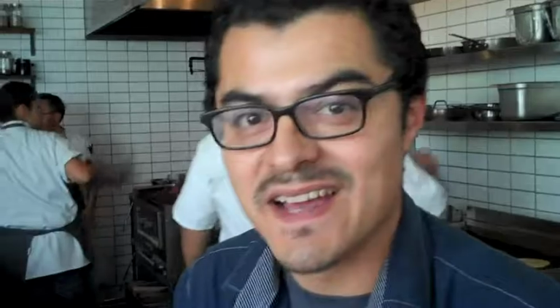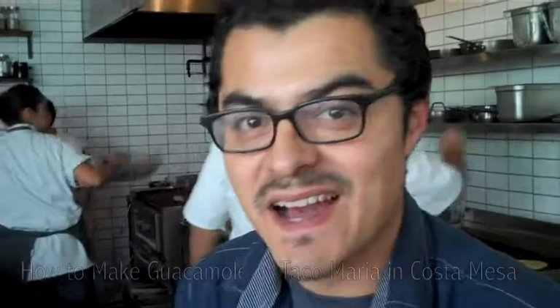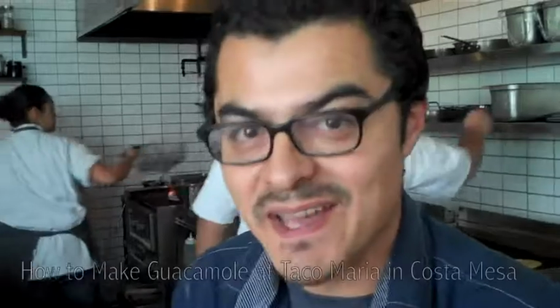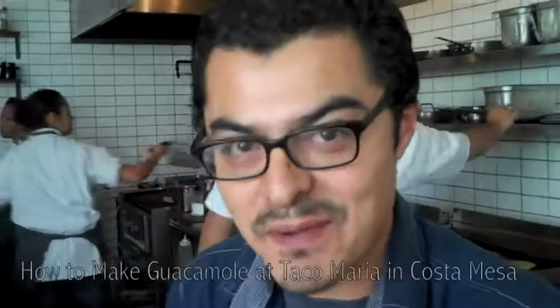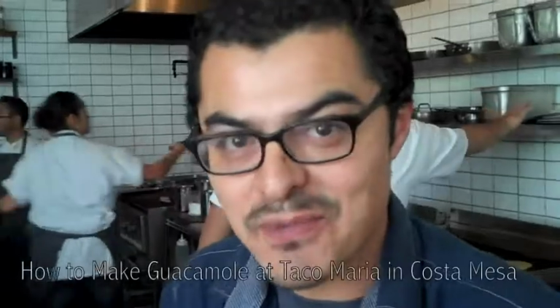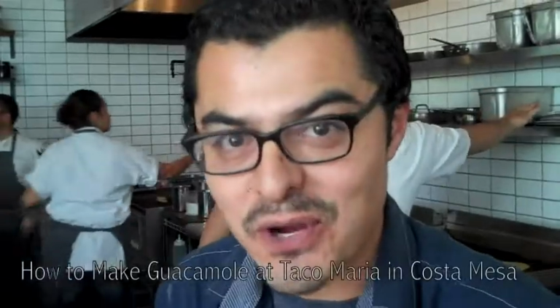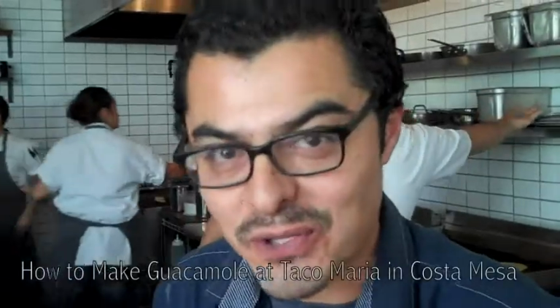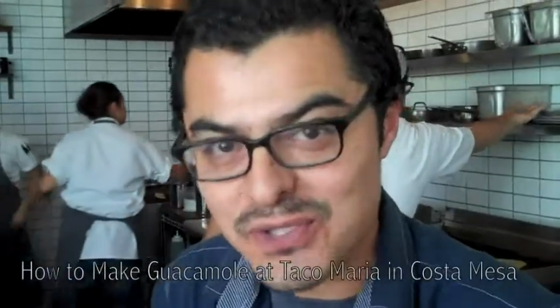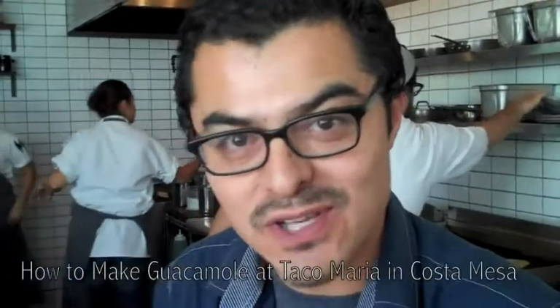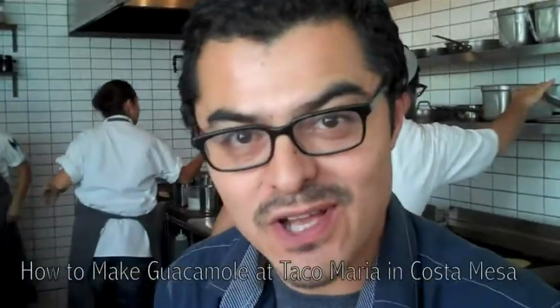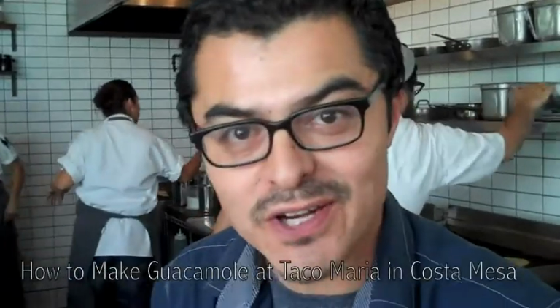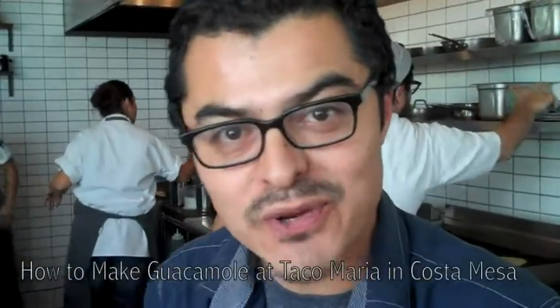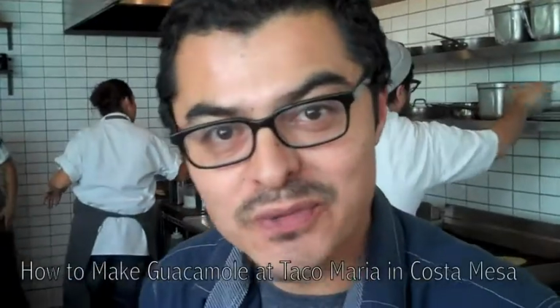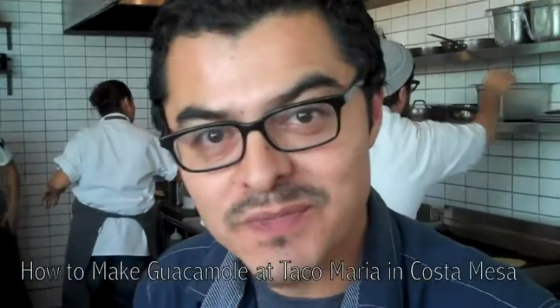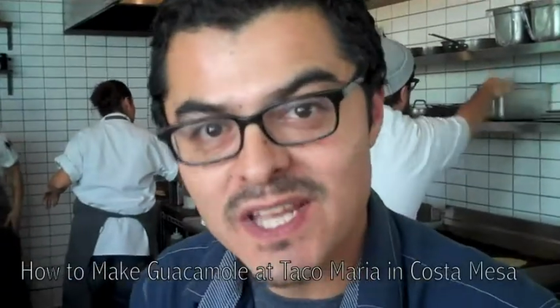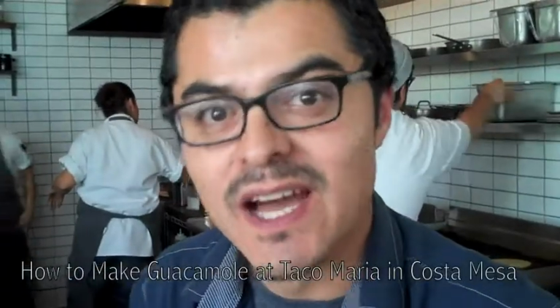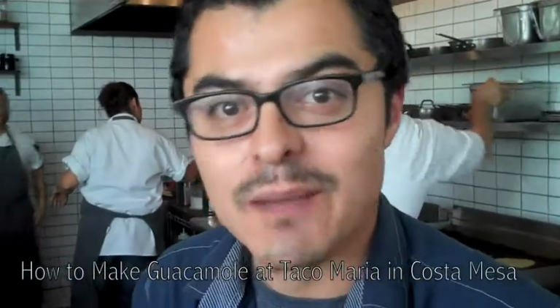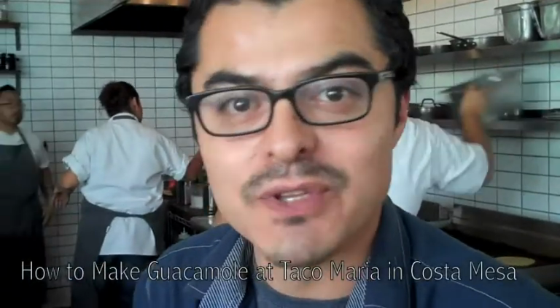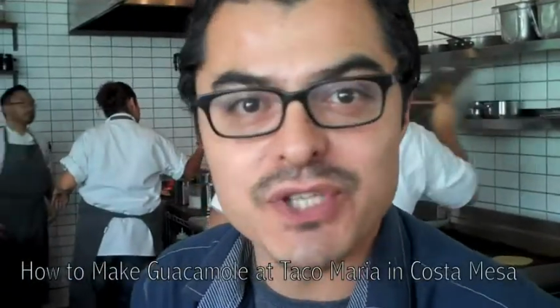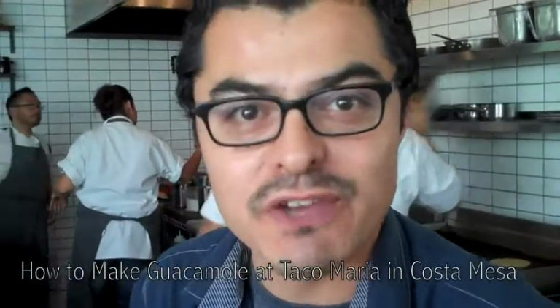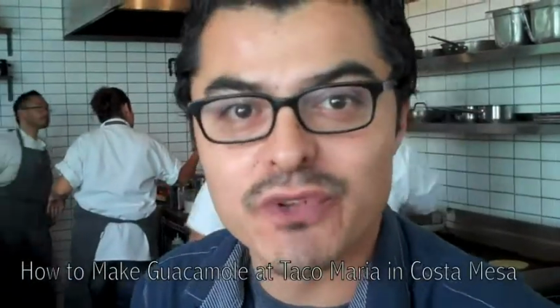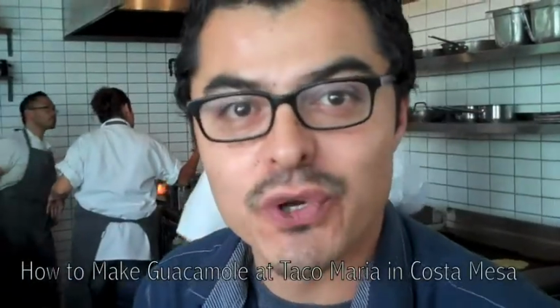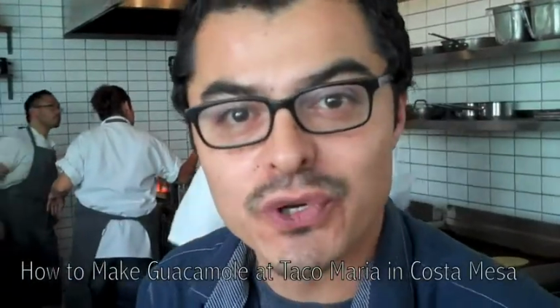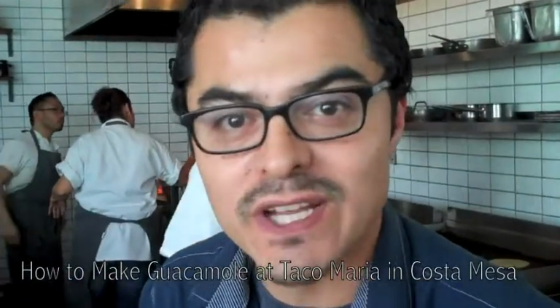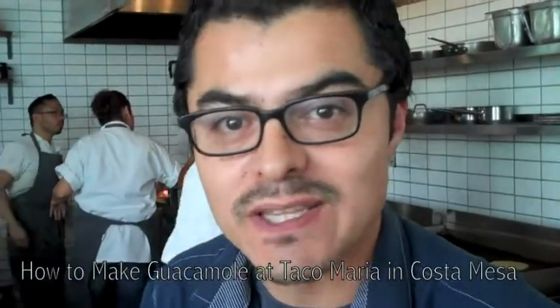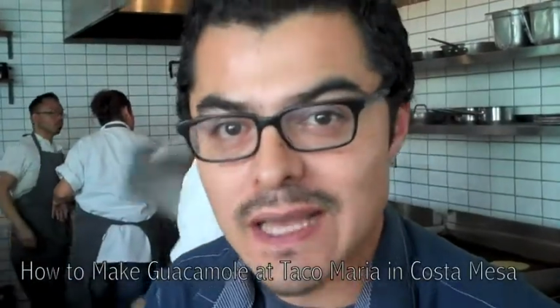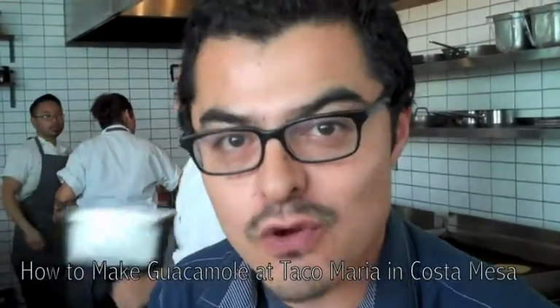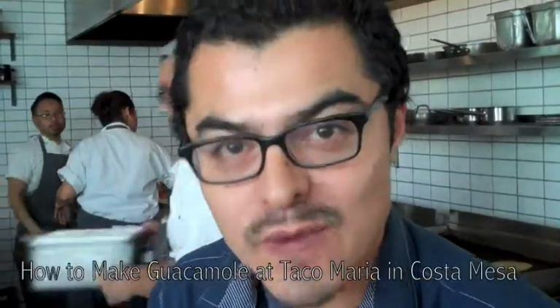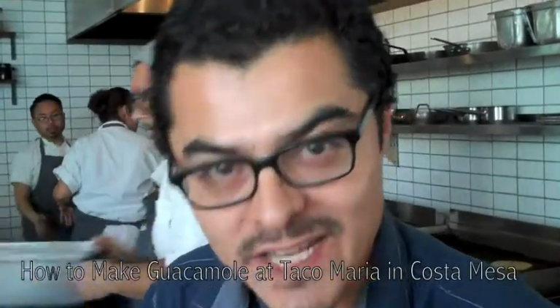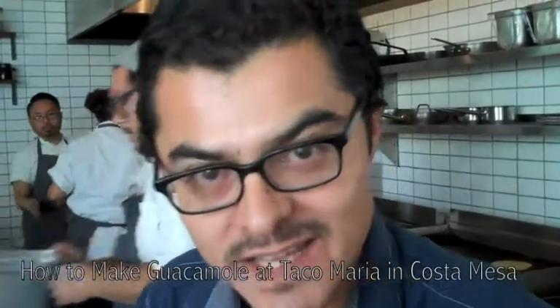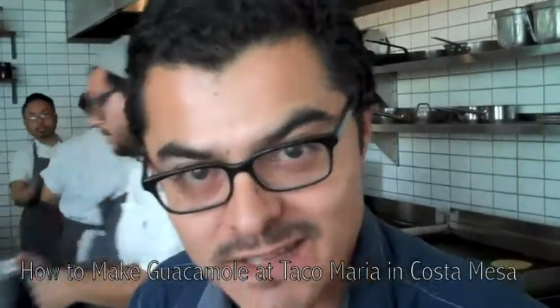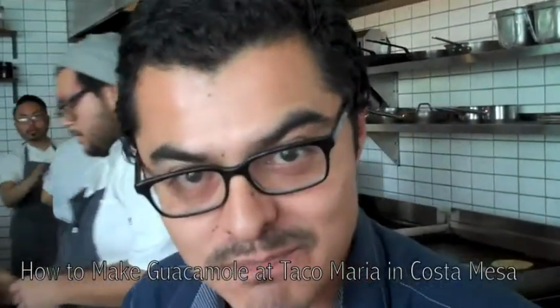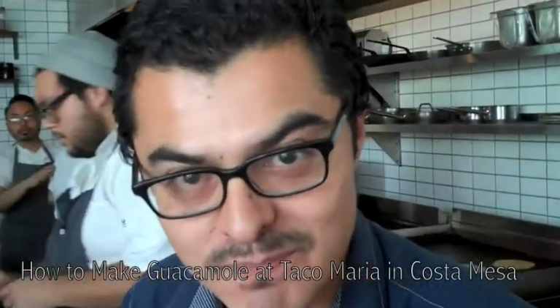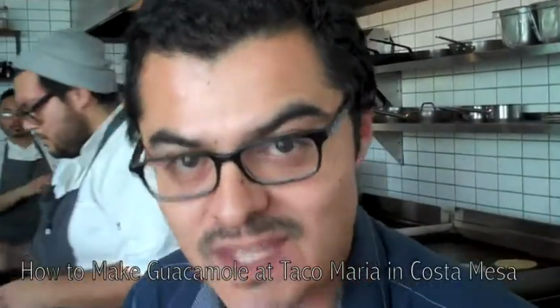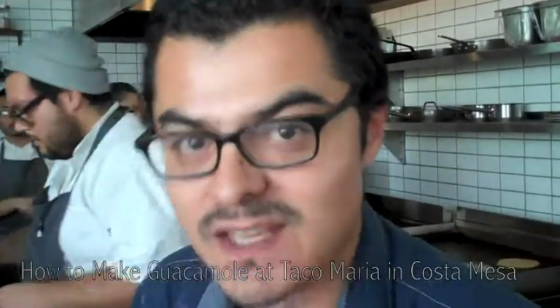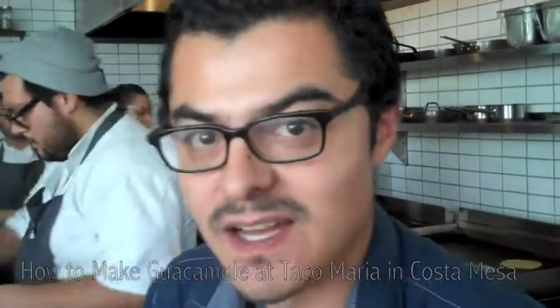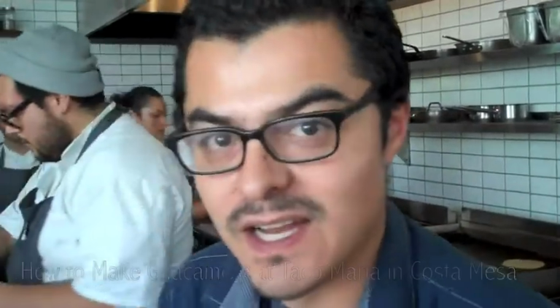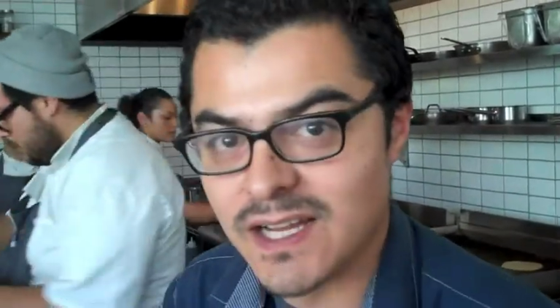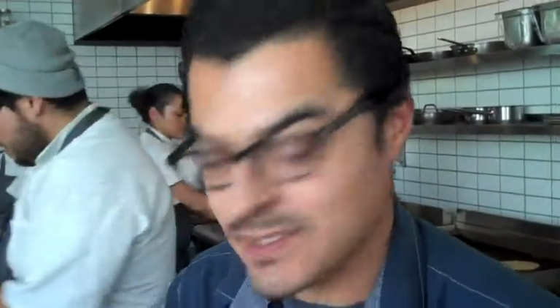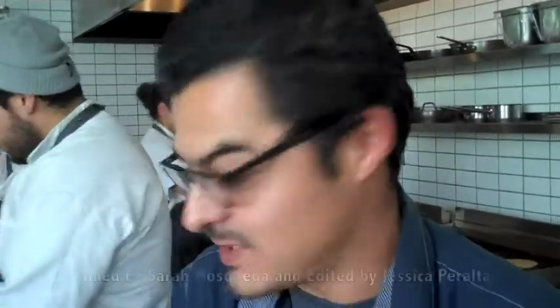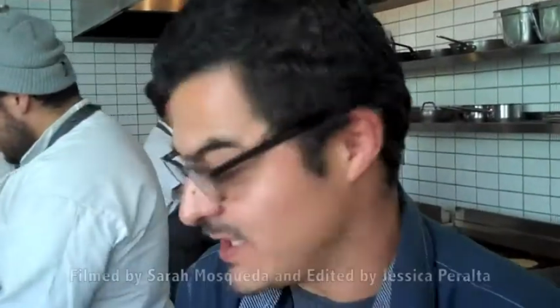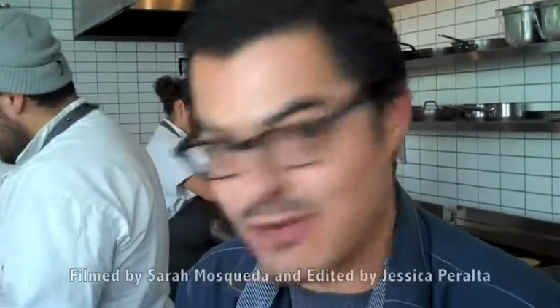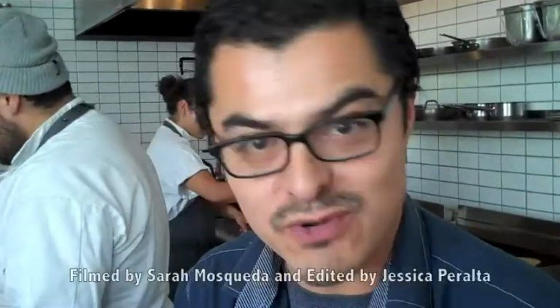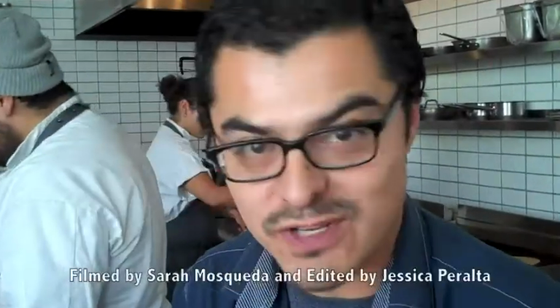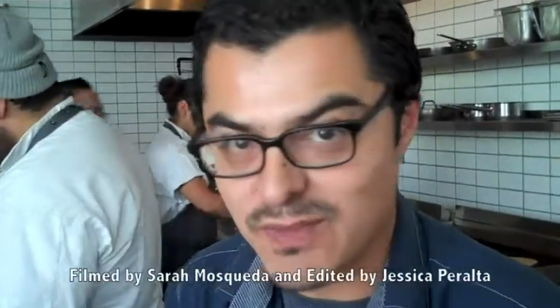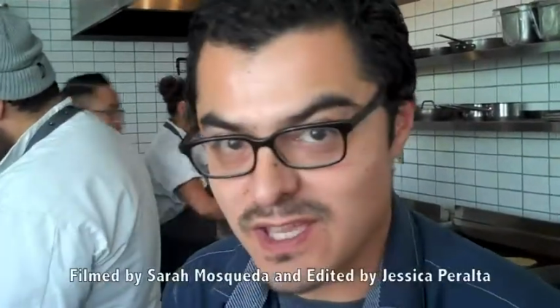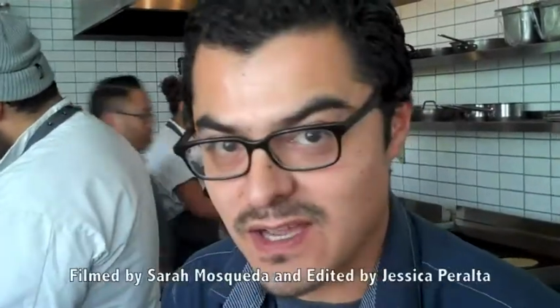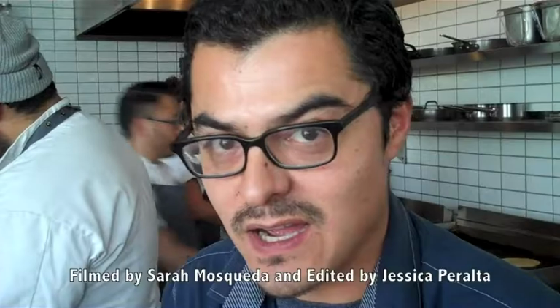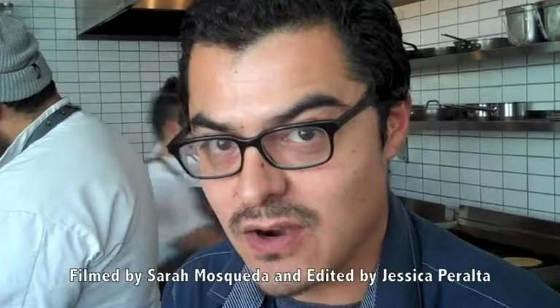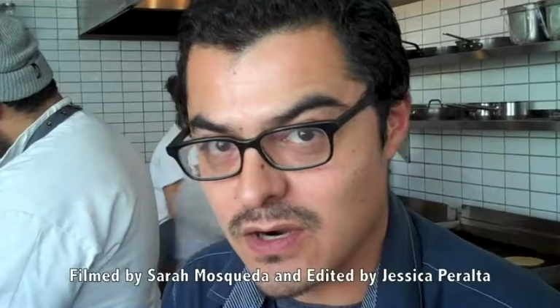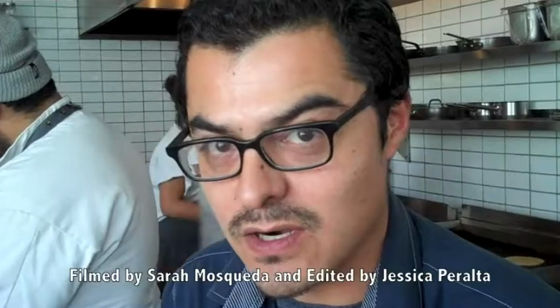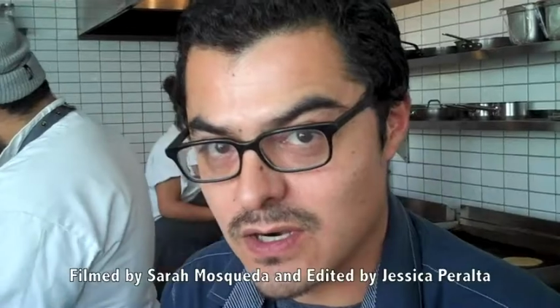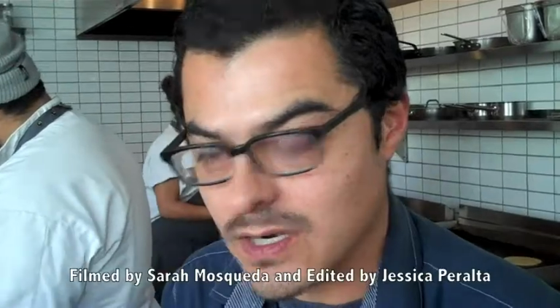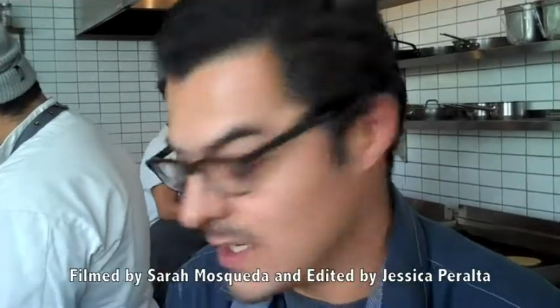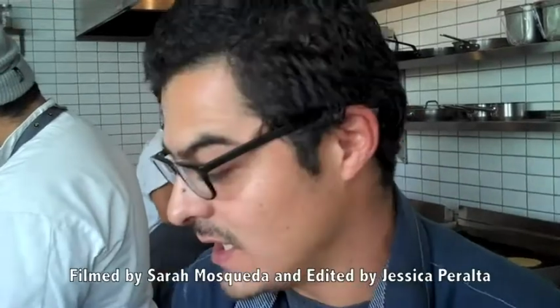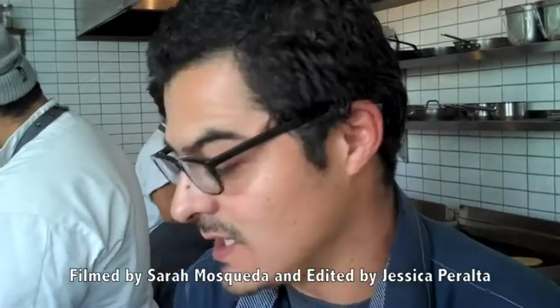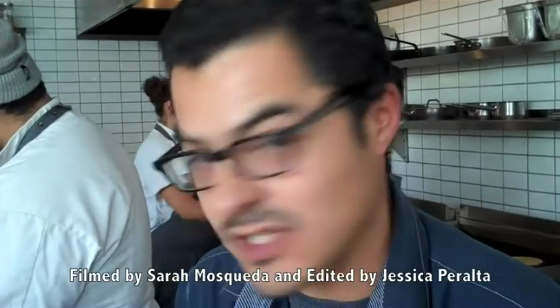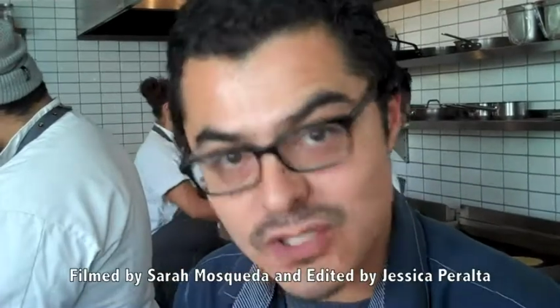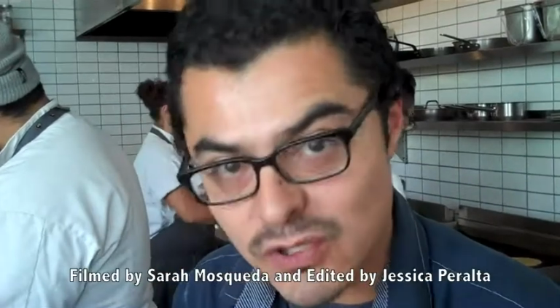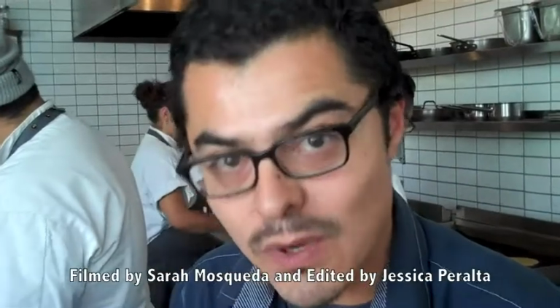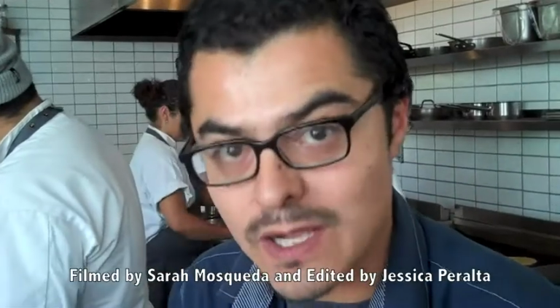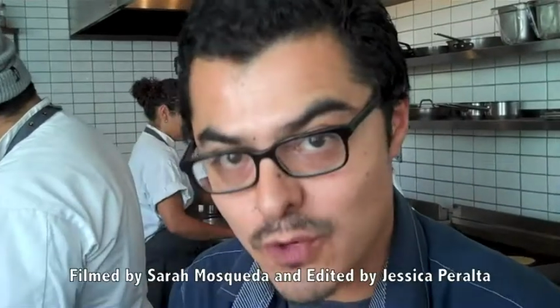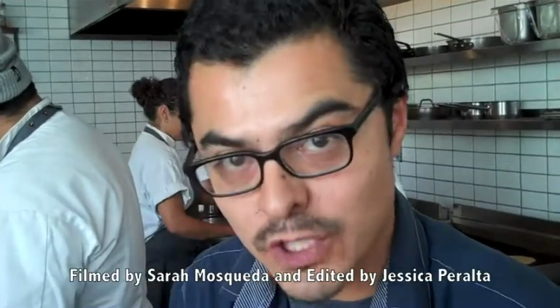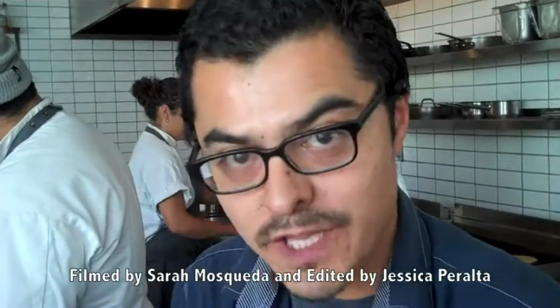Hi, I'm Carlos Salgado. I'm the chef and owner at Taco Maria. Today we're going to make our seasonal guacamole.